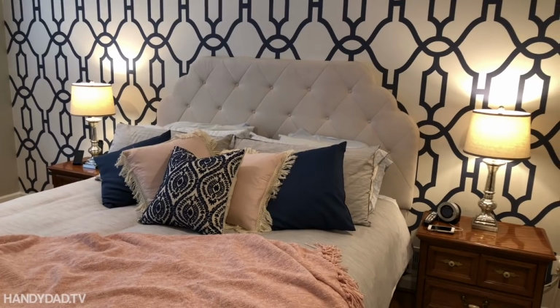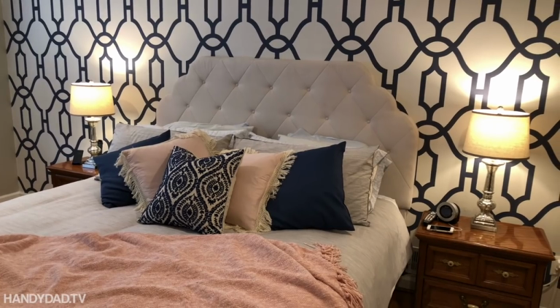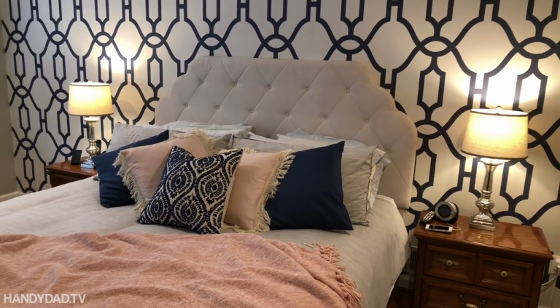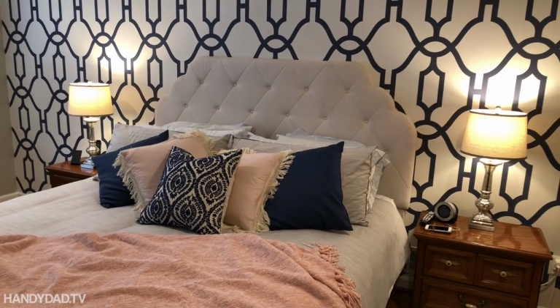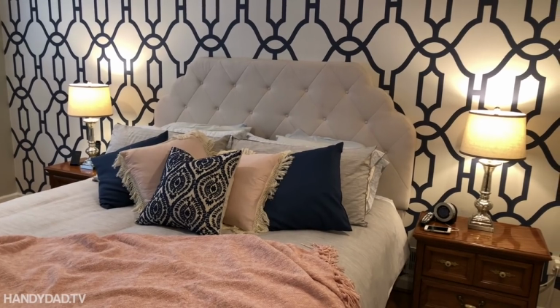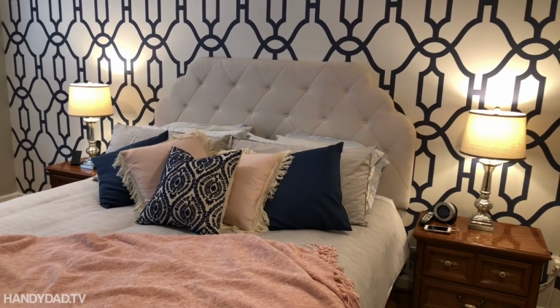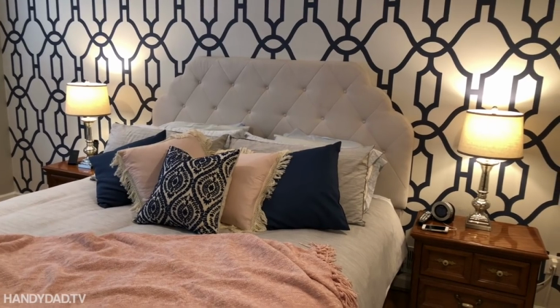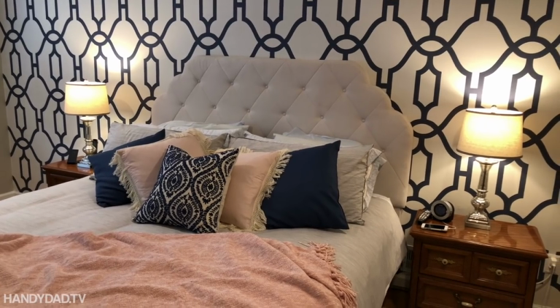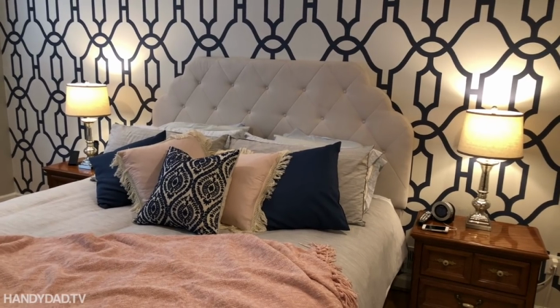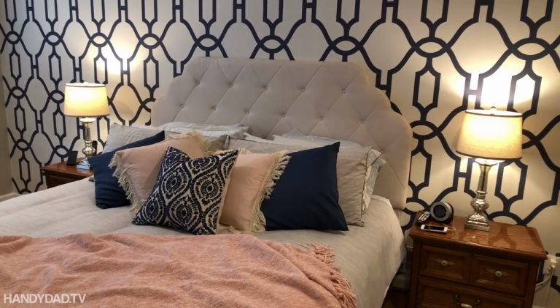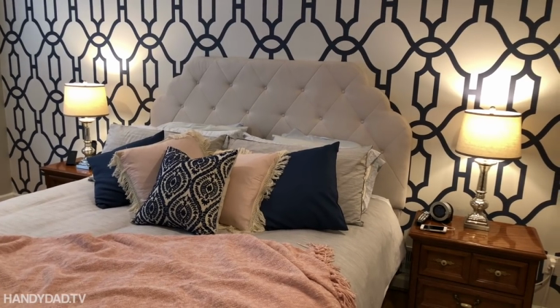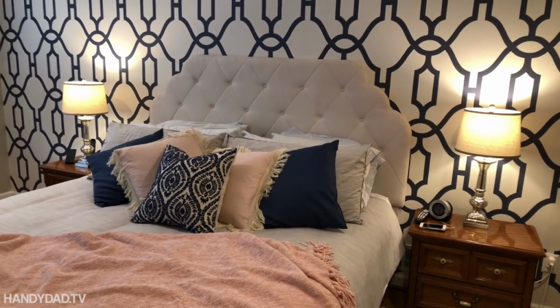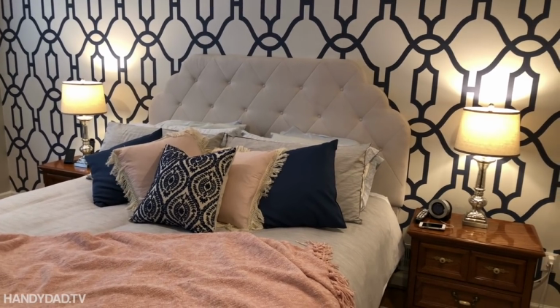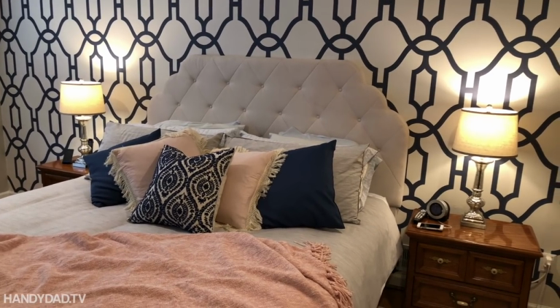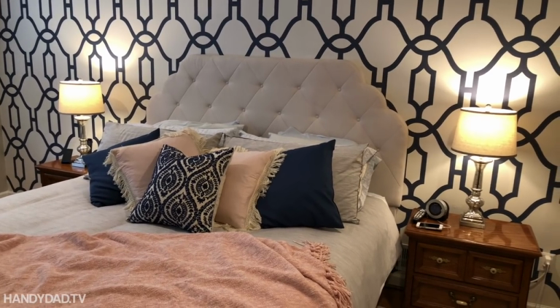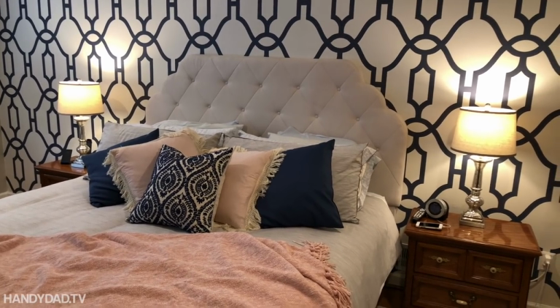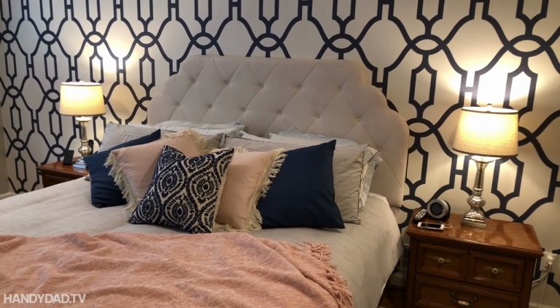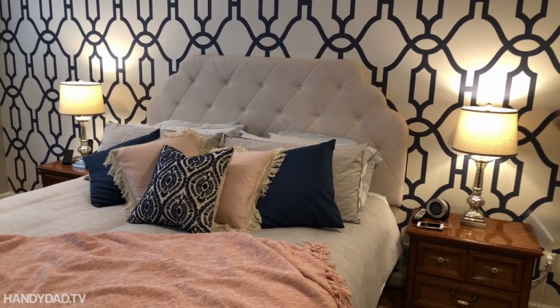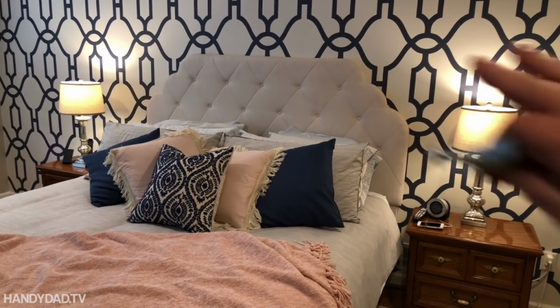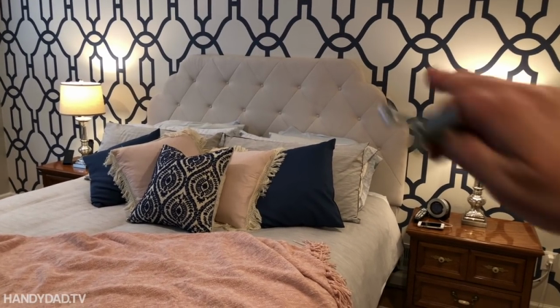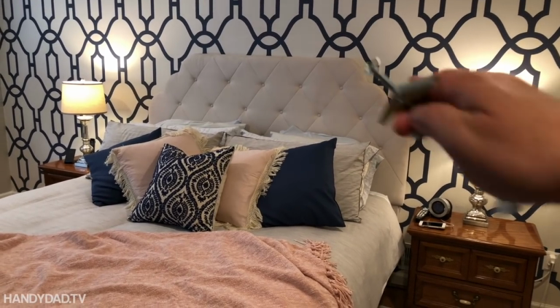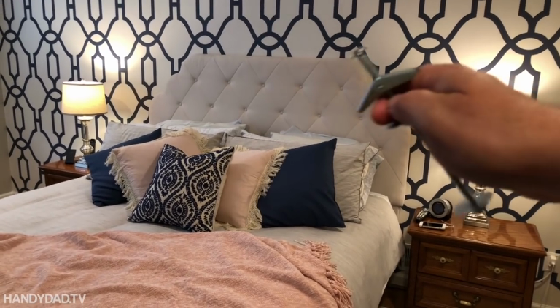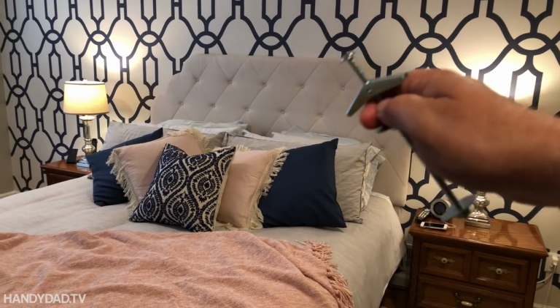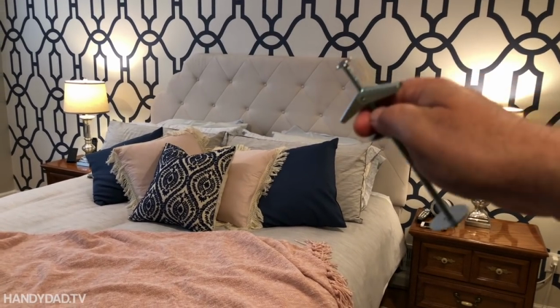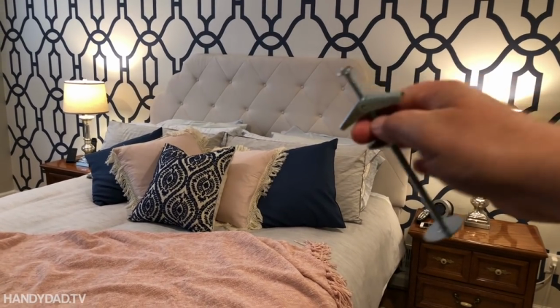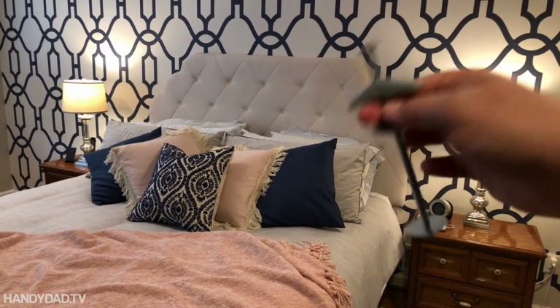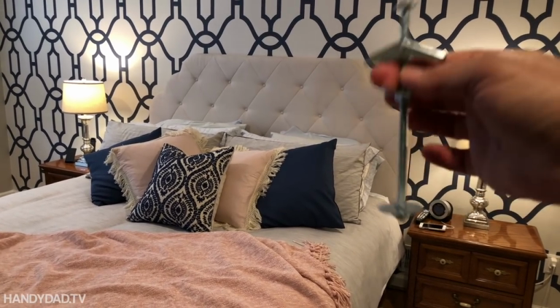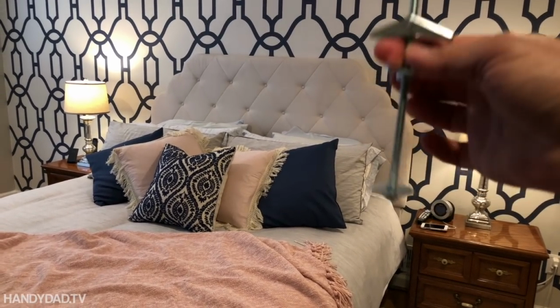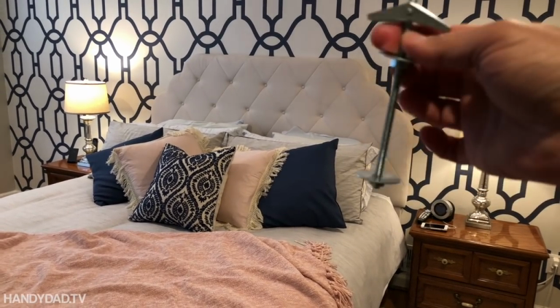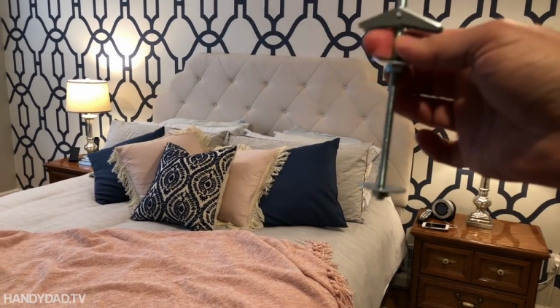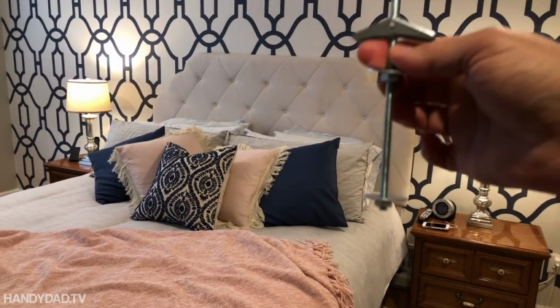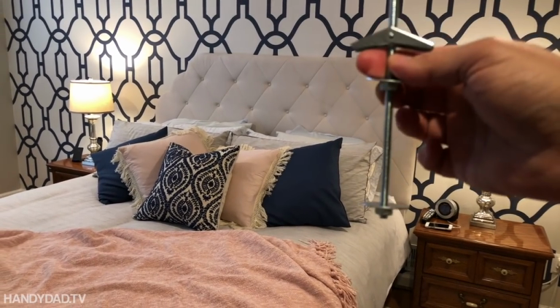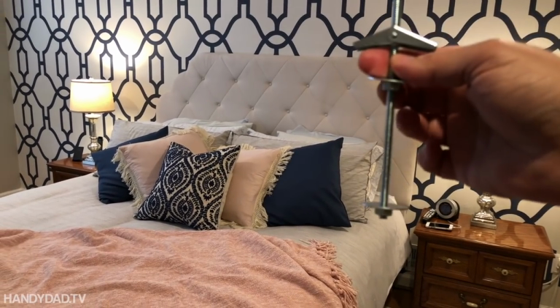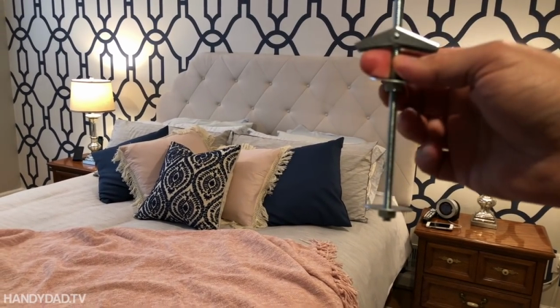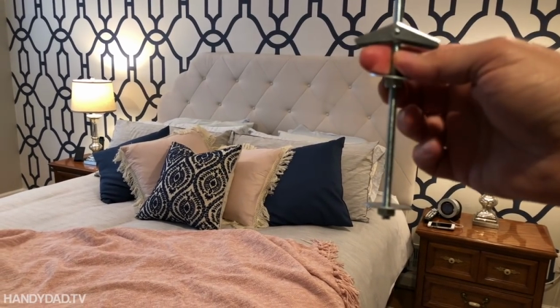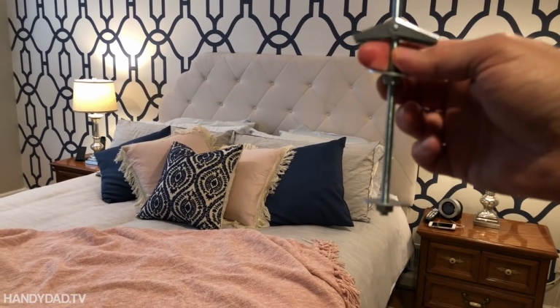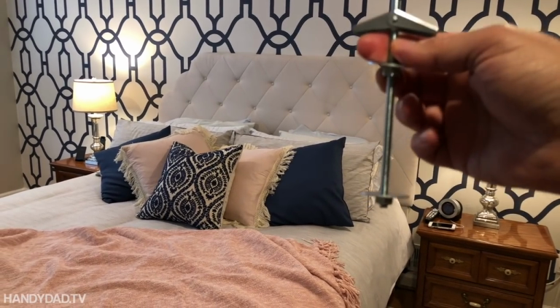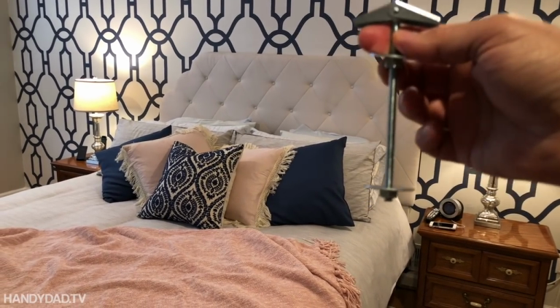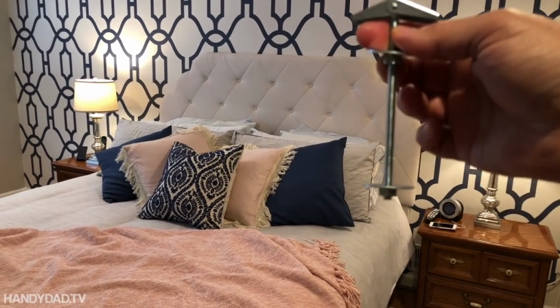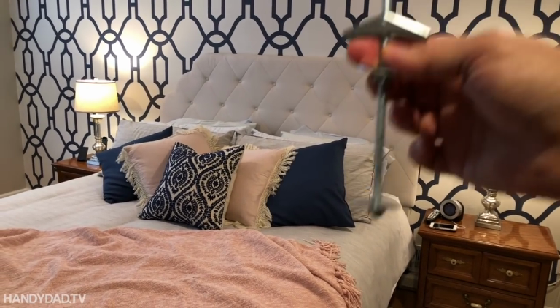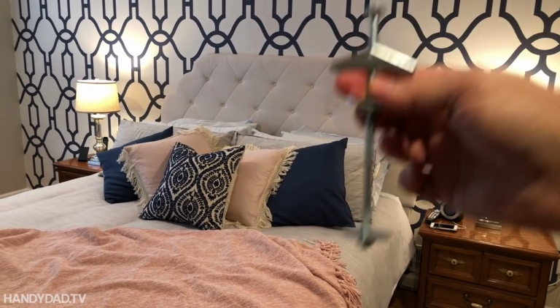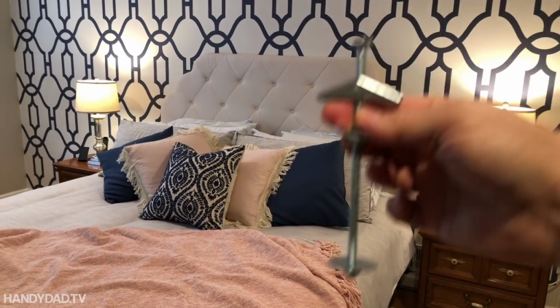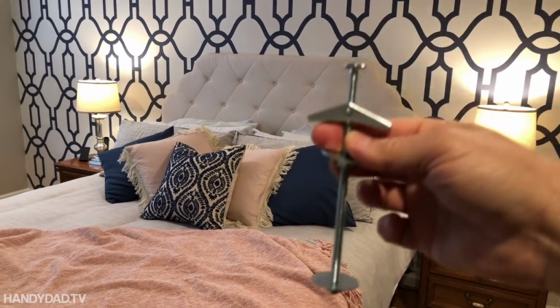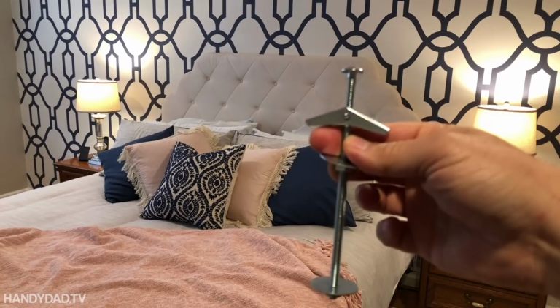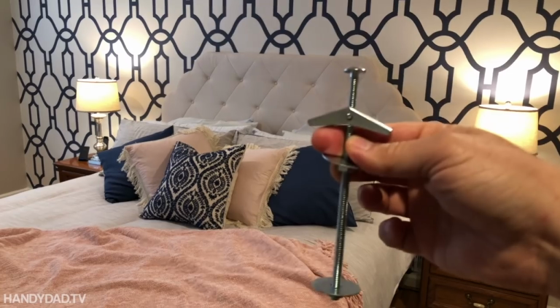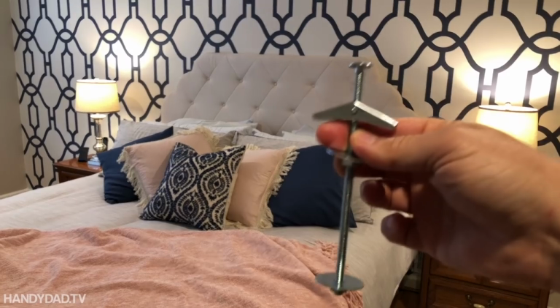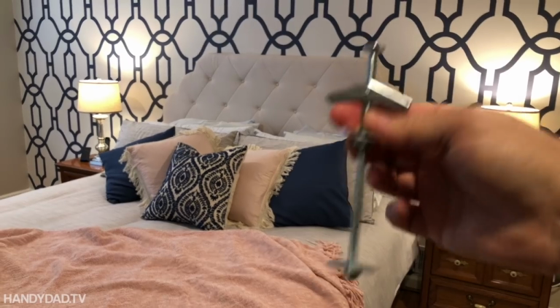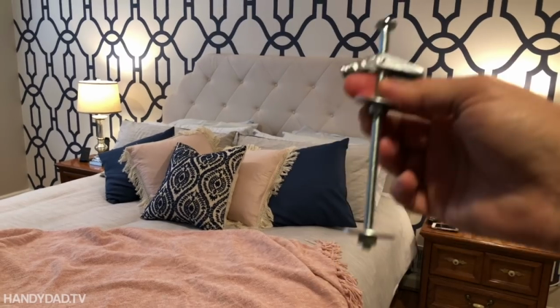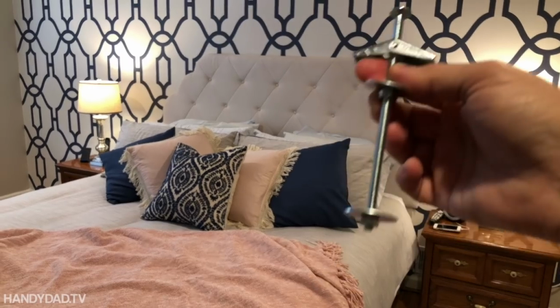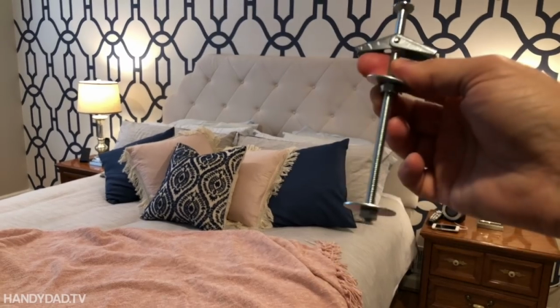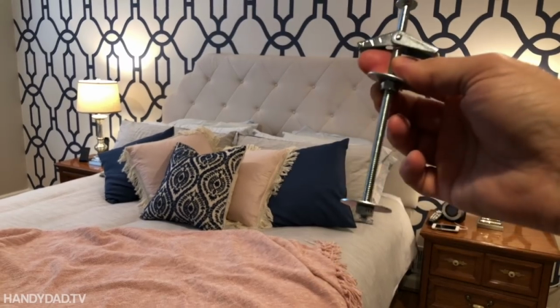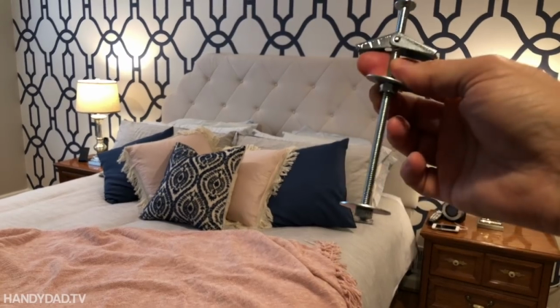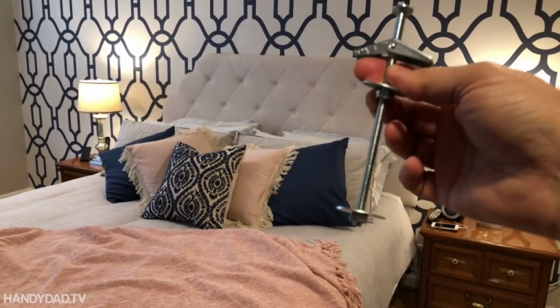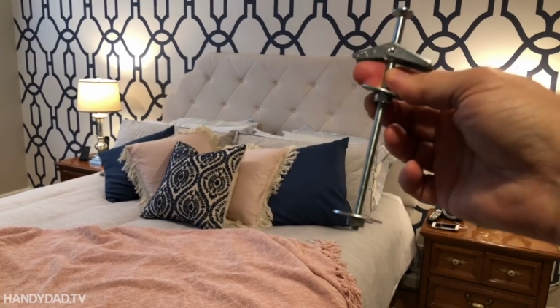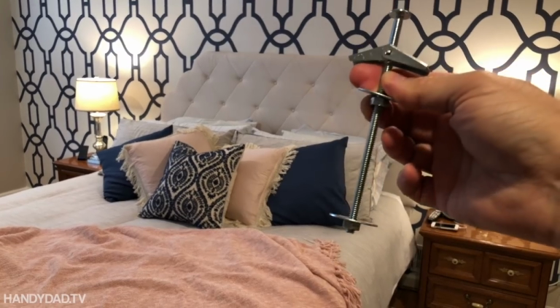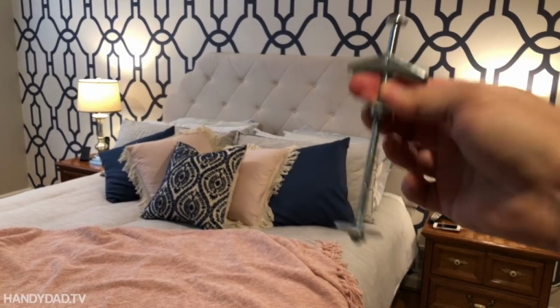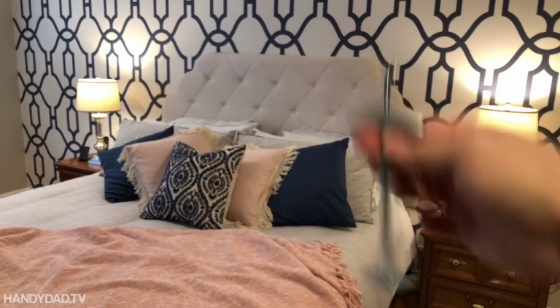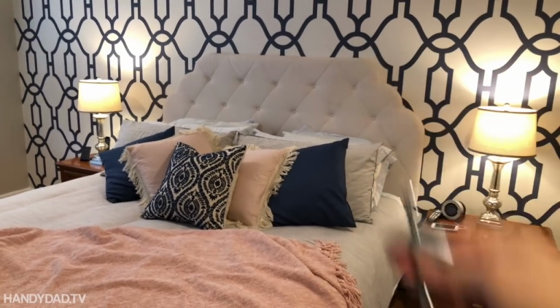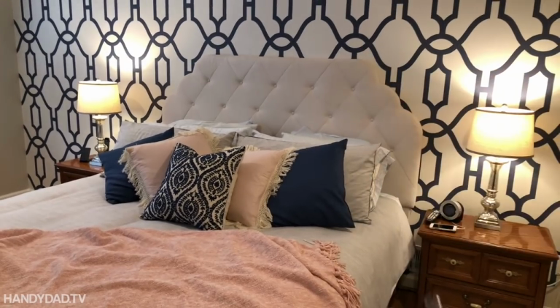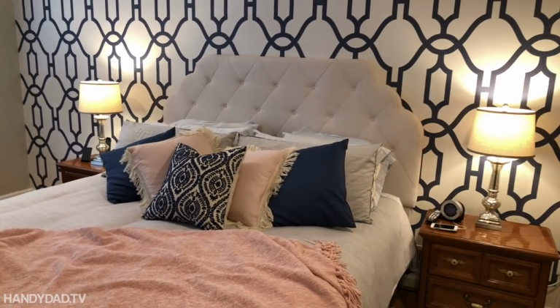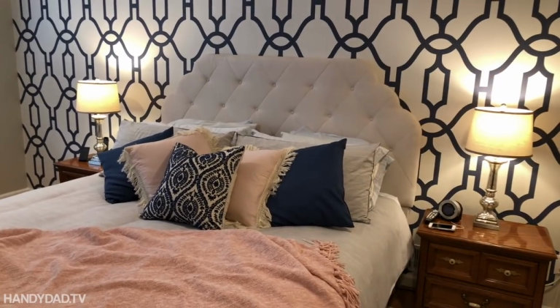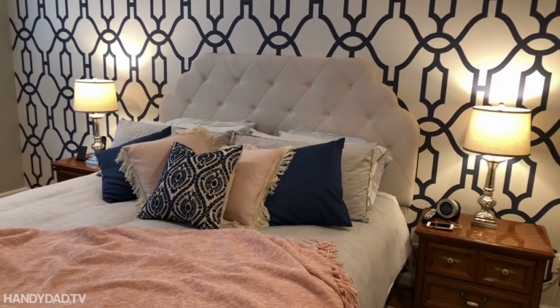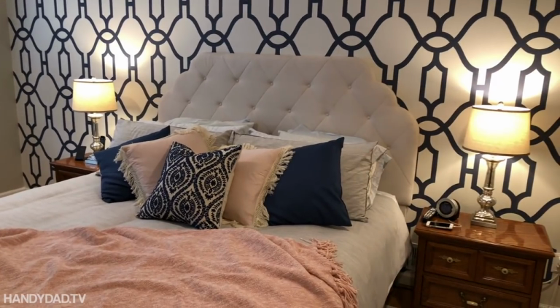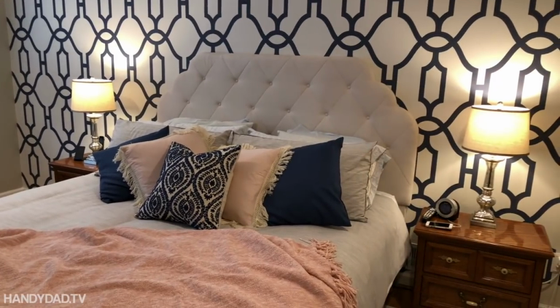Today on HandyDadTV, I'm going to show you how to mount that headboard onto the wall using toggle bolts. Coming up.